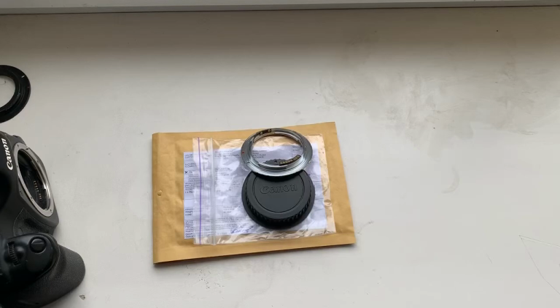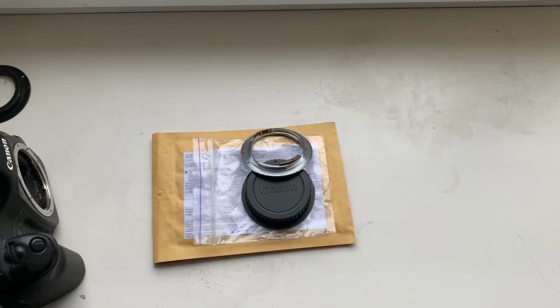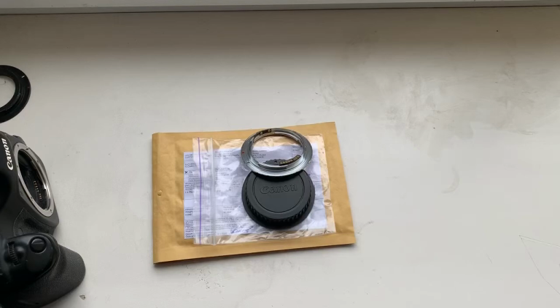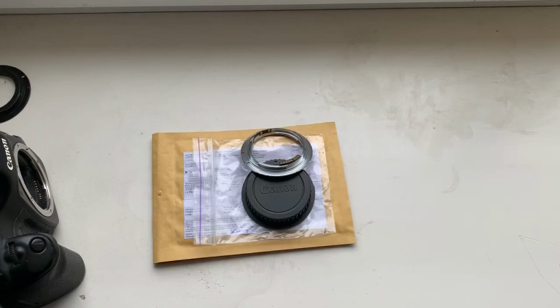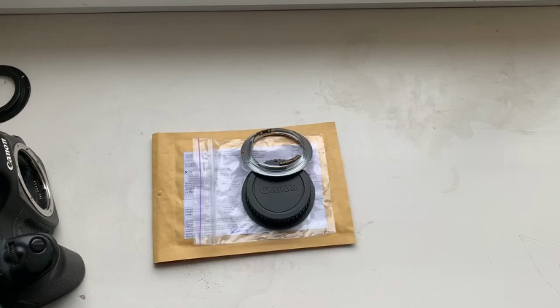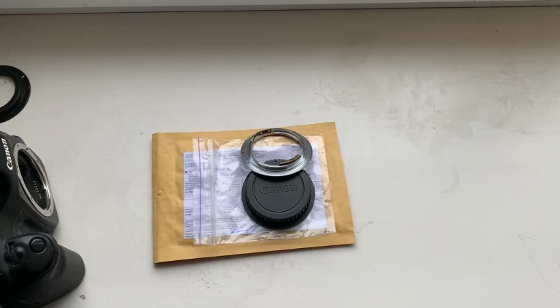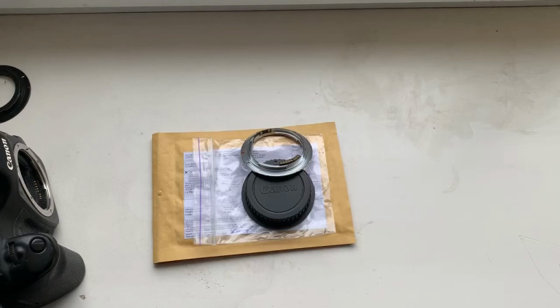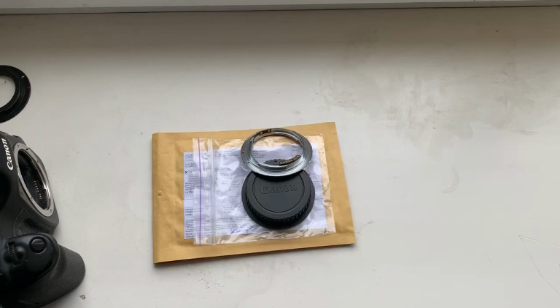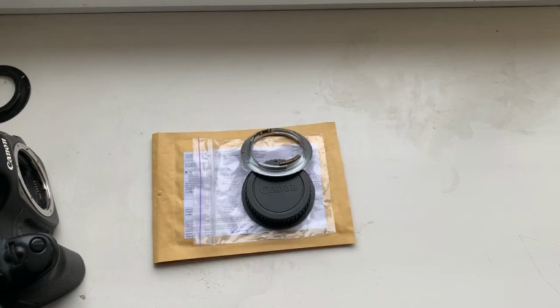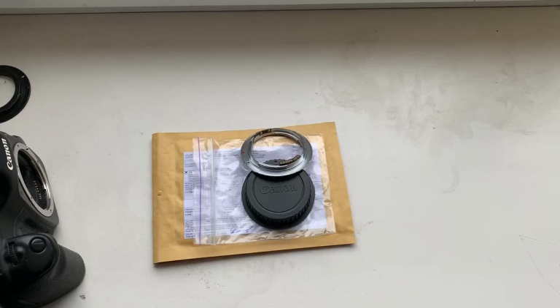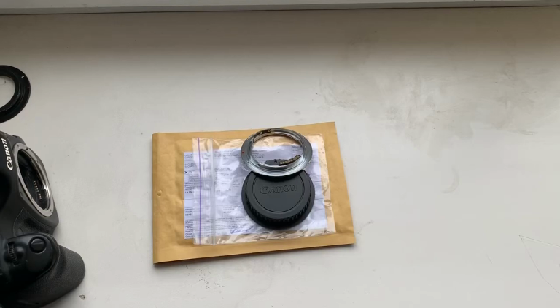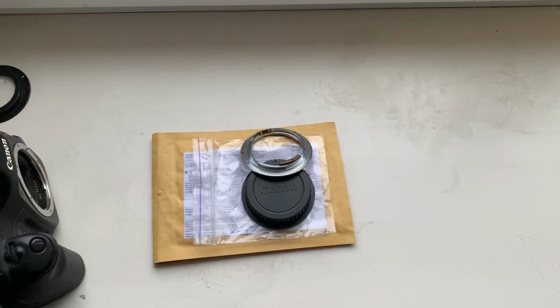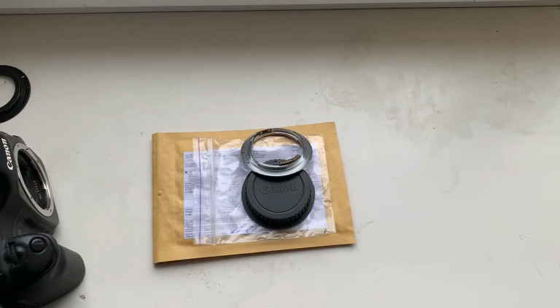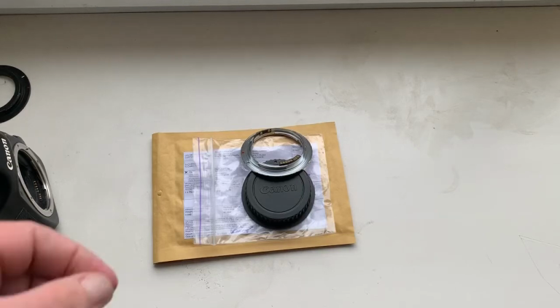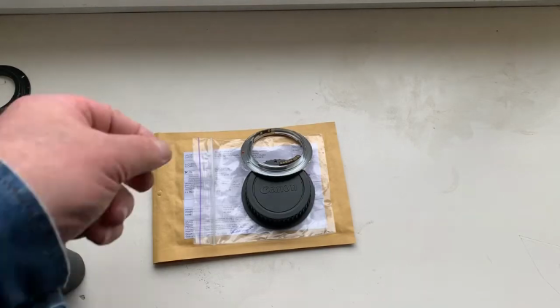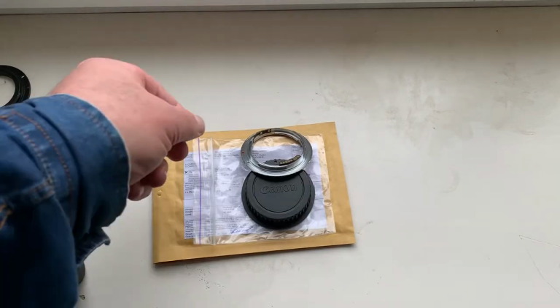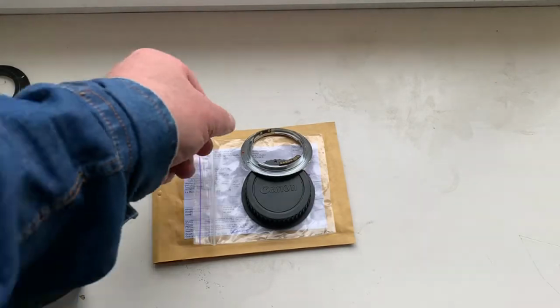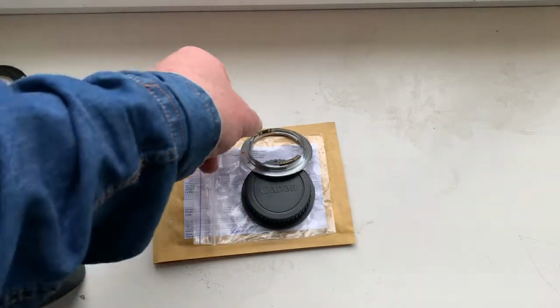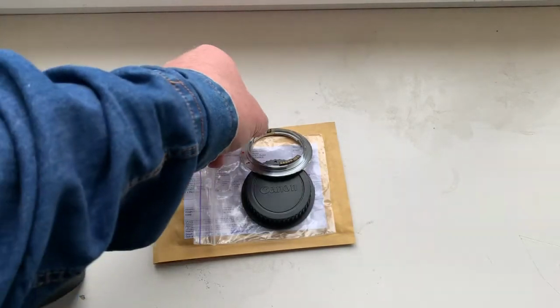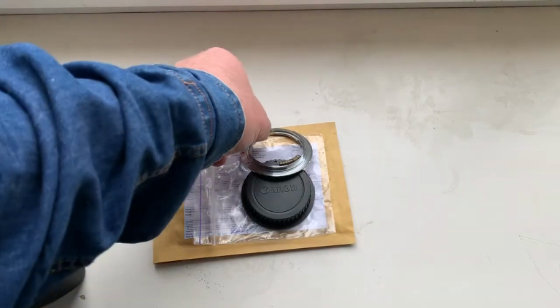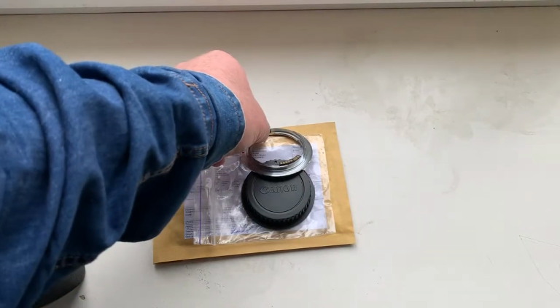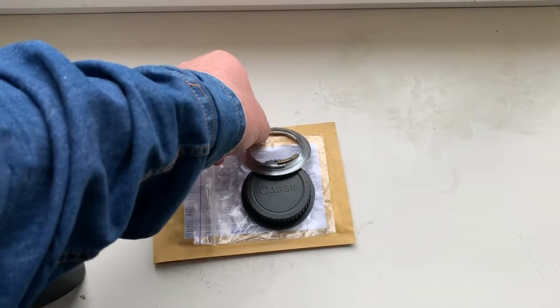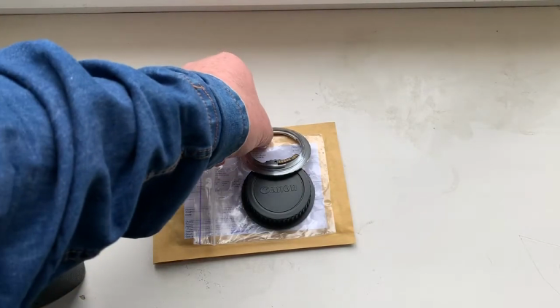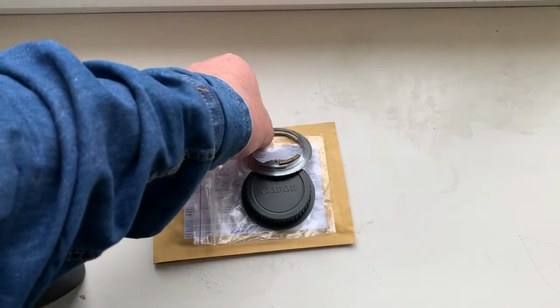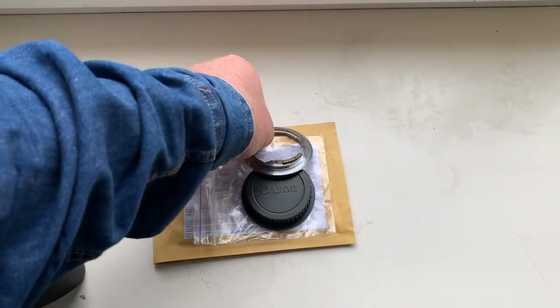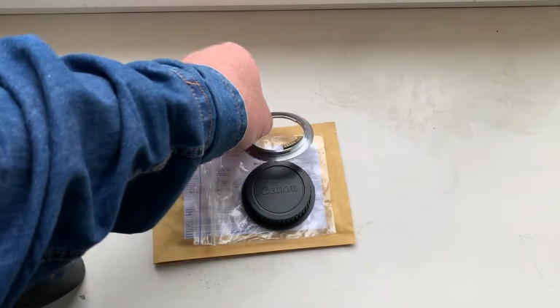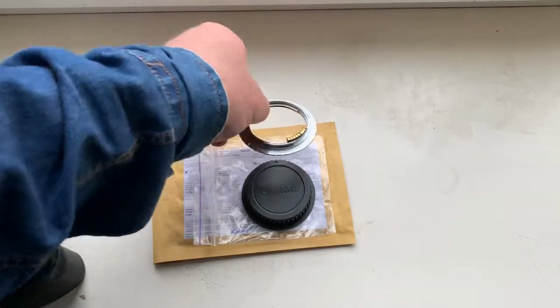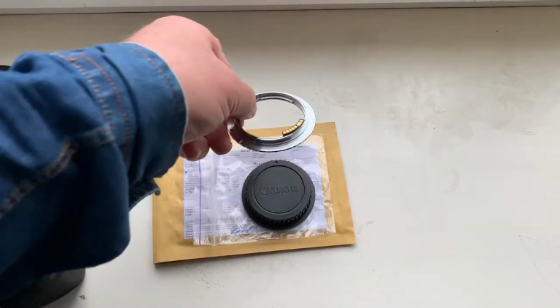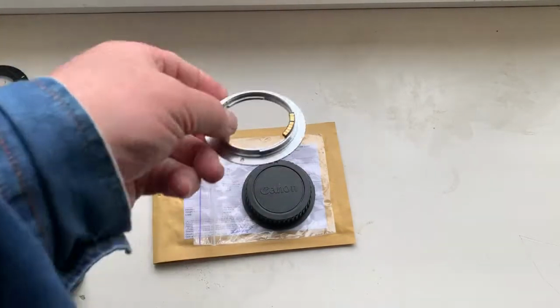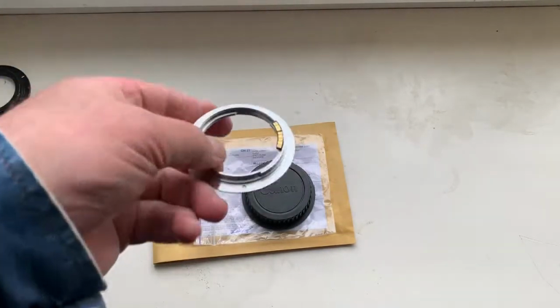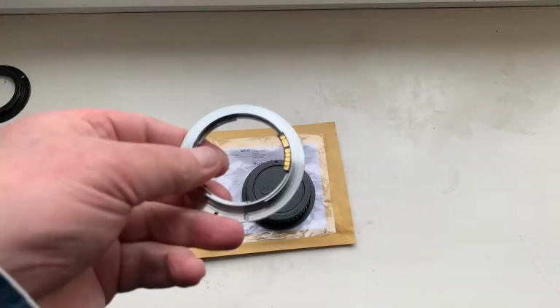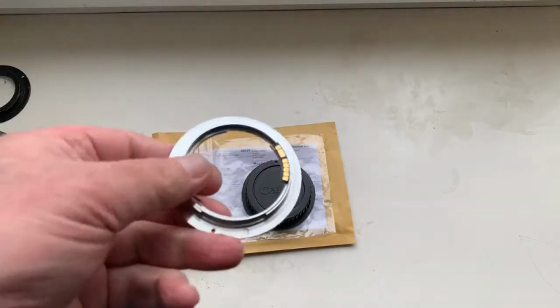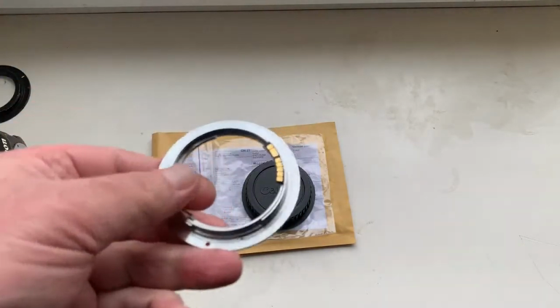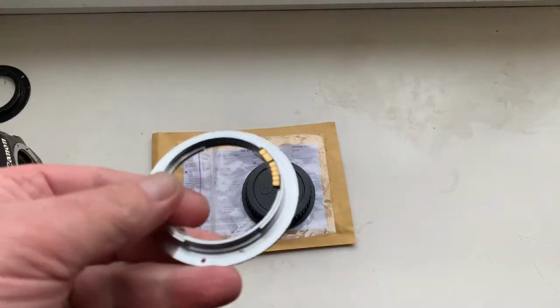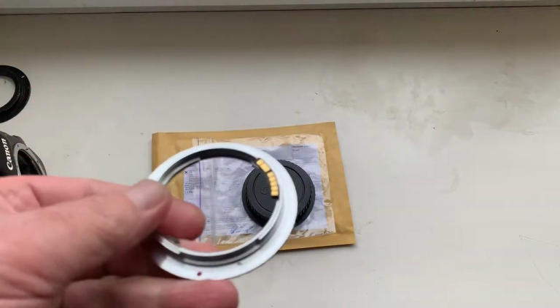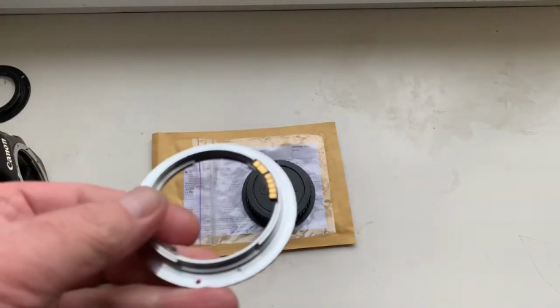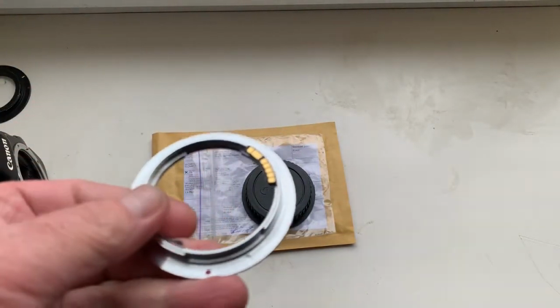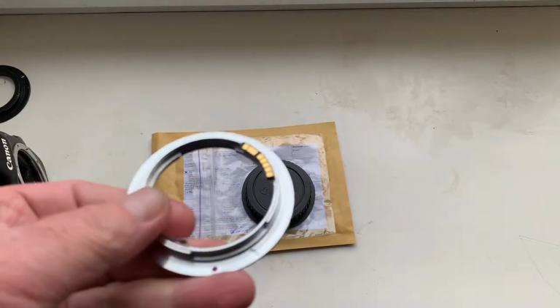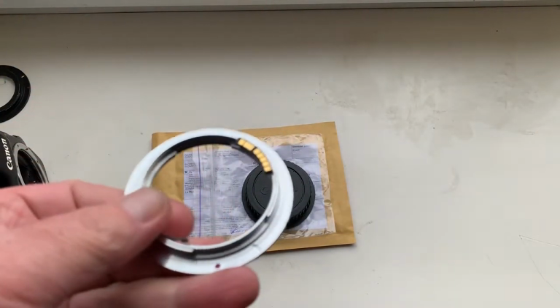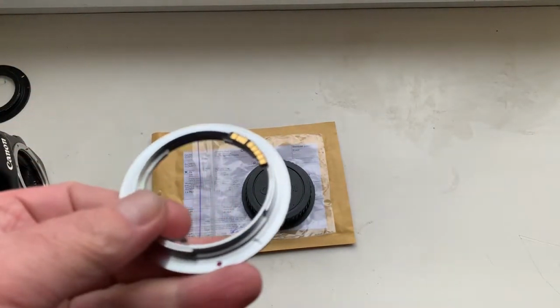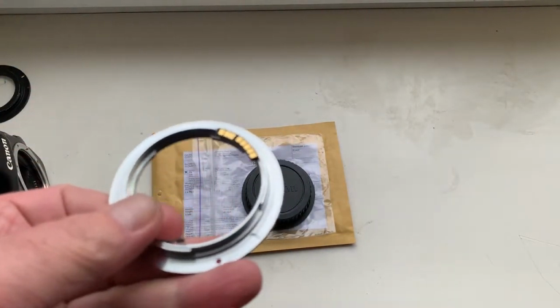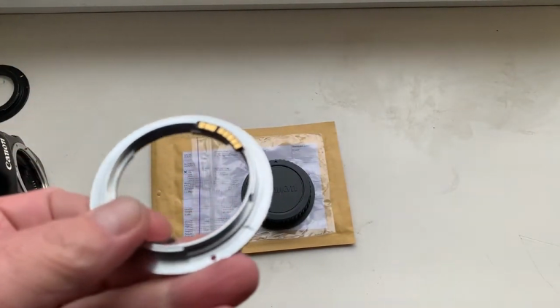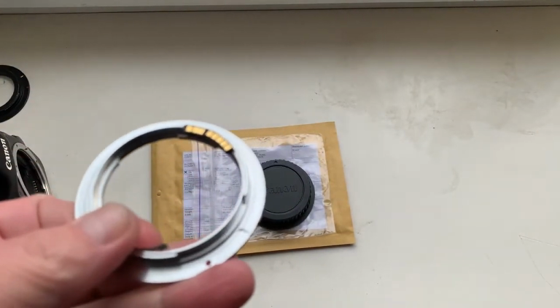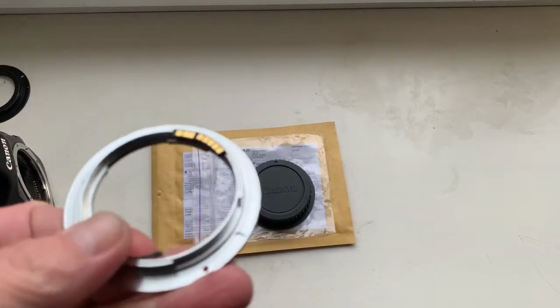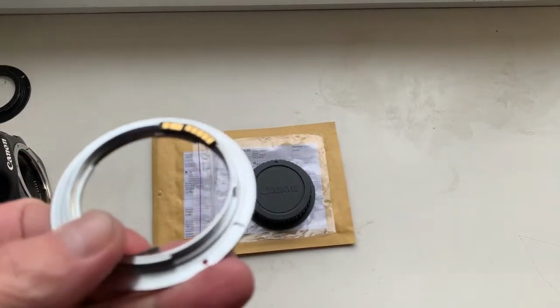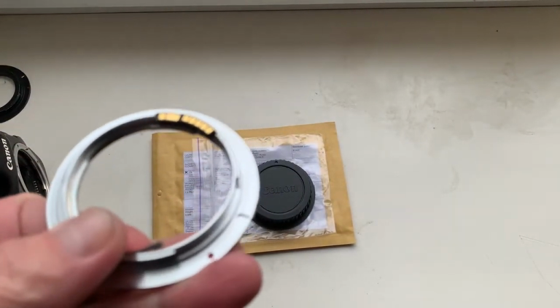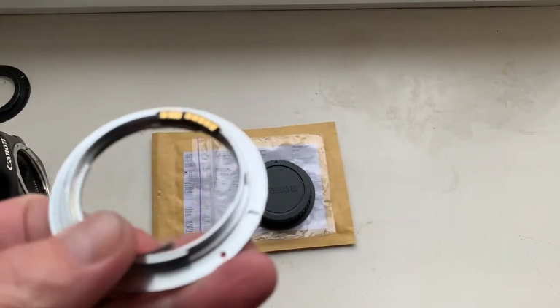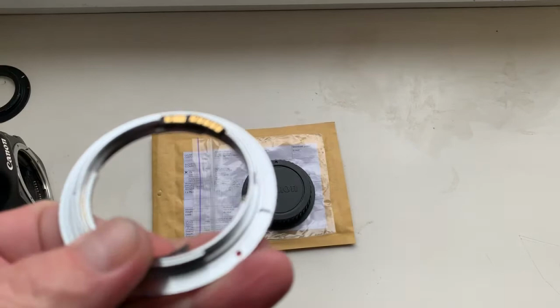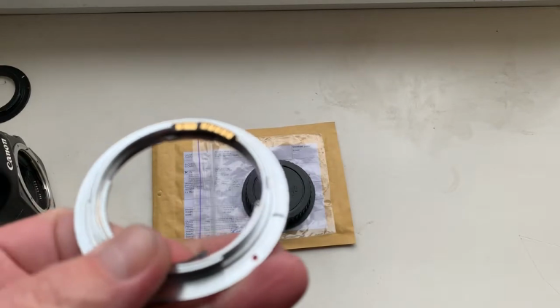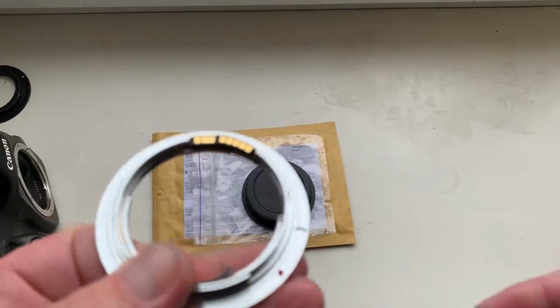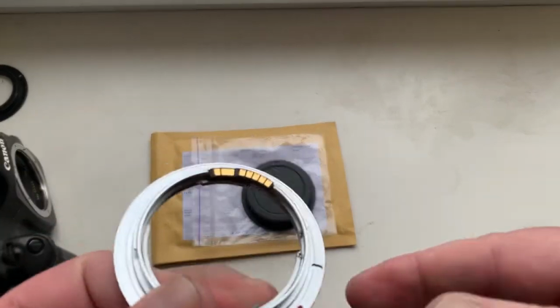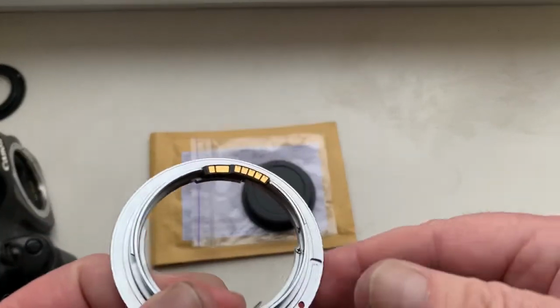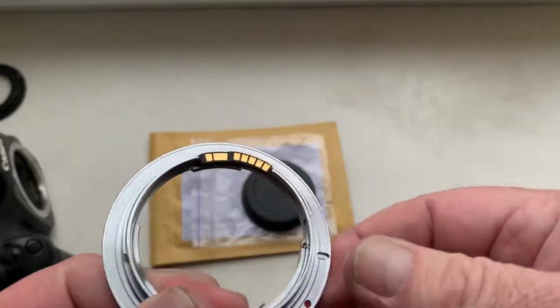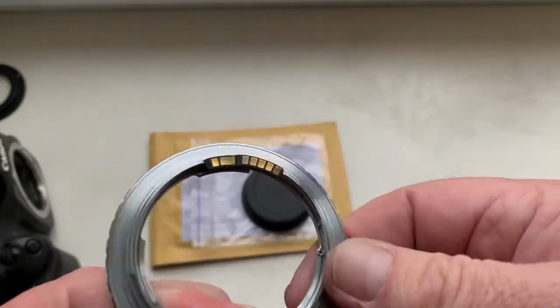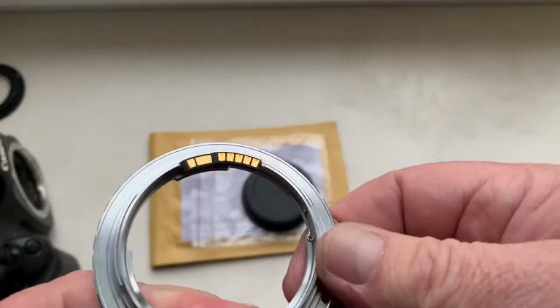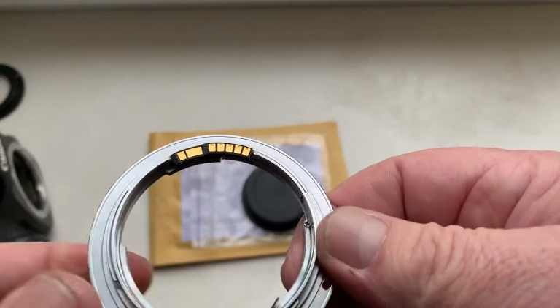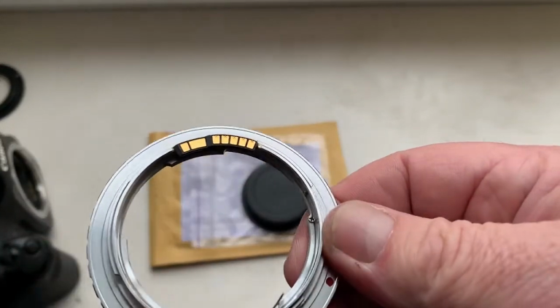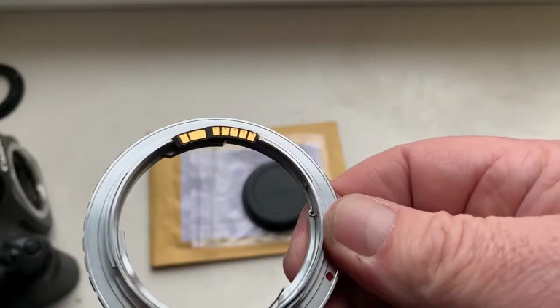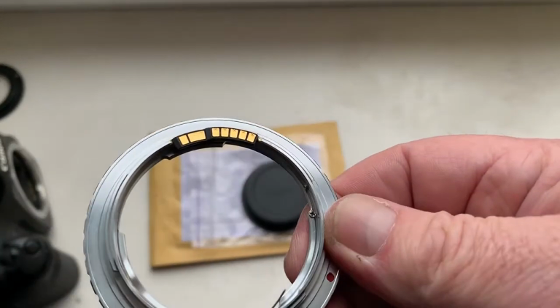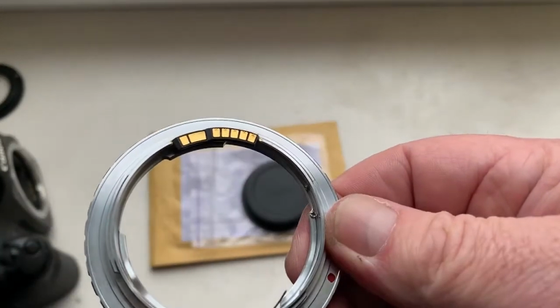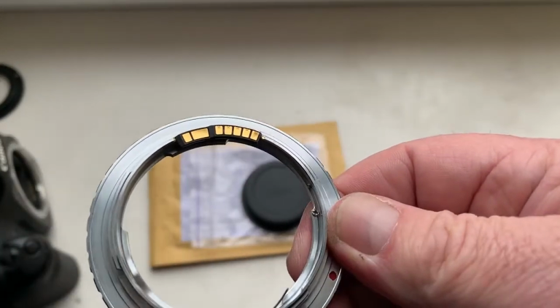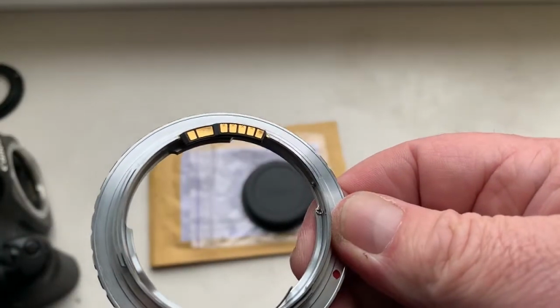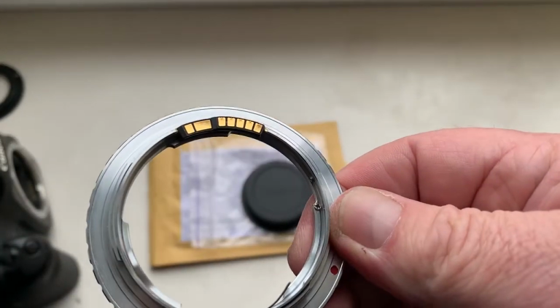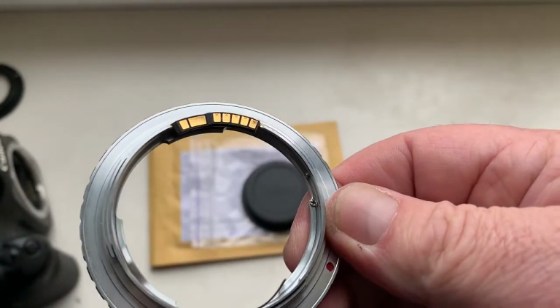Hello Ryan, this video is about your adapter. Look, this is your adapter with a programmable dandelion chip.